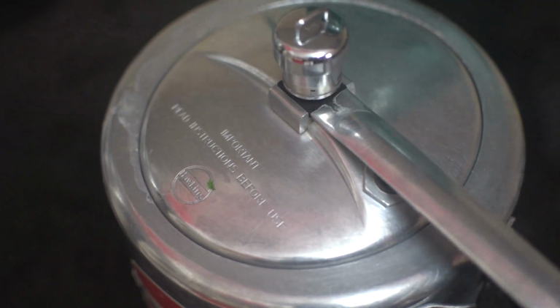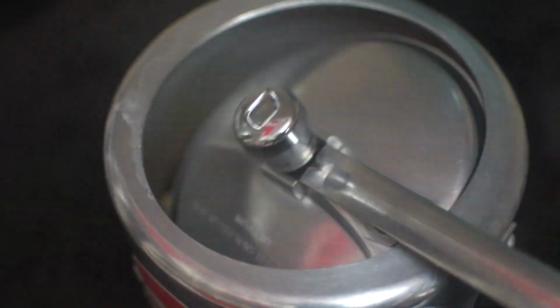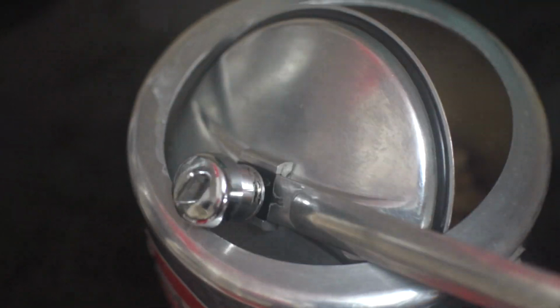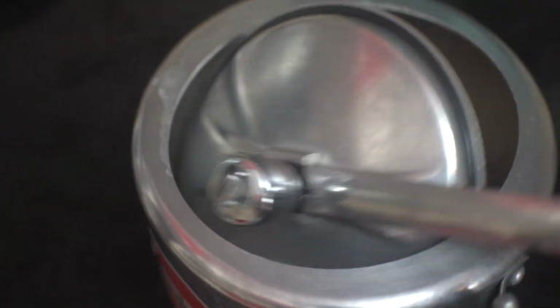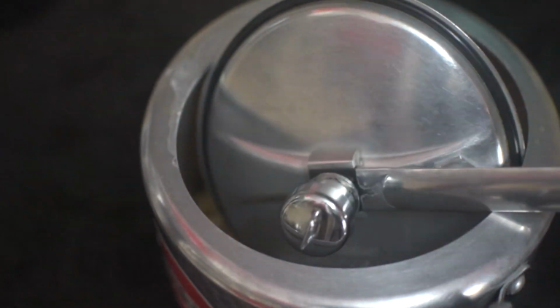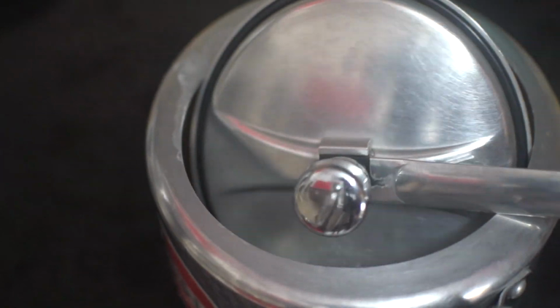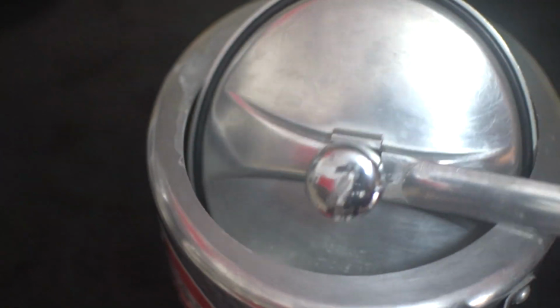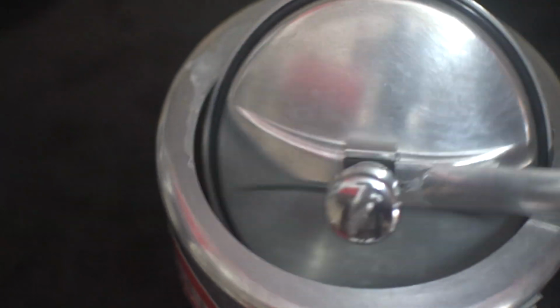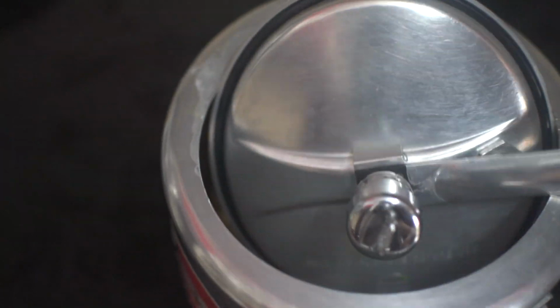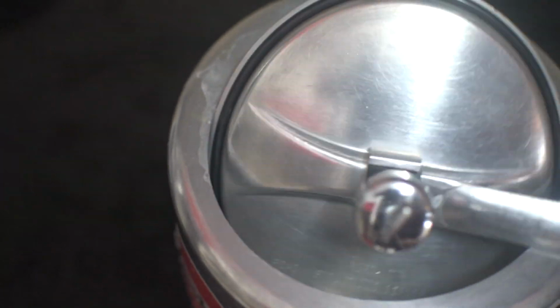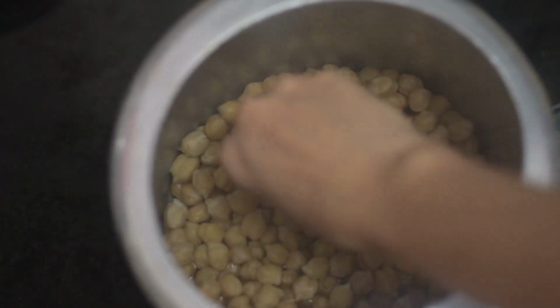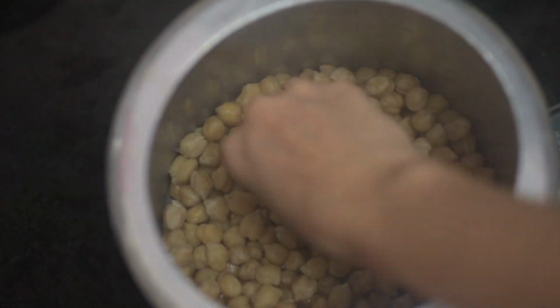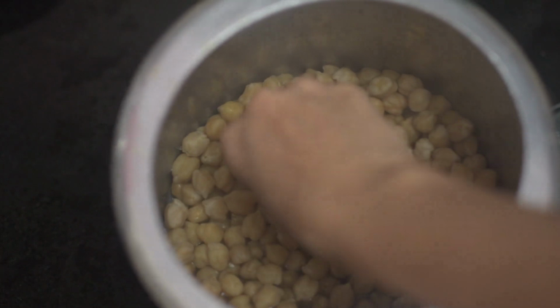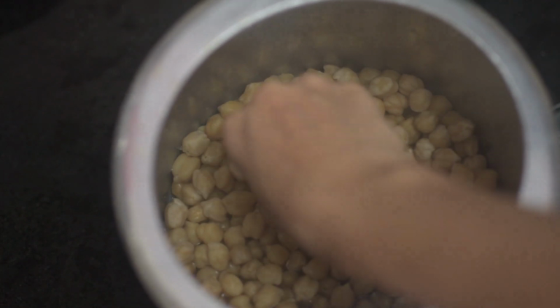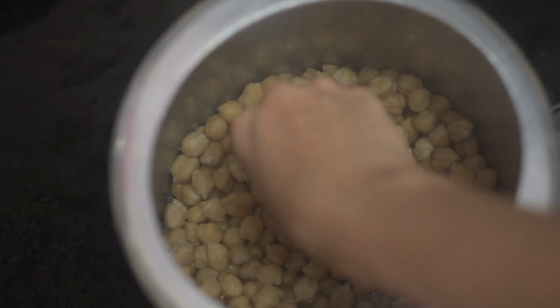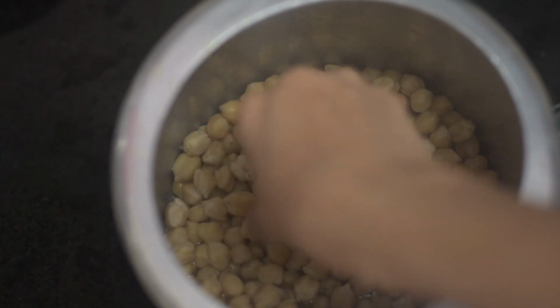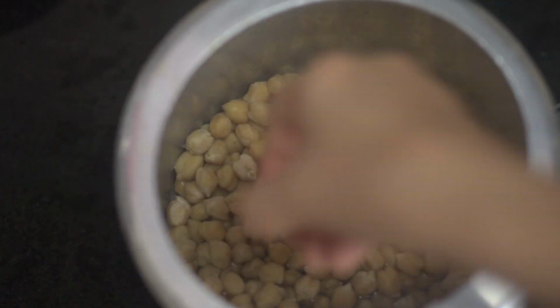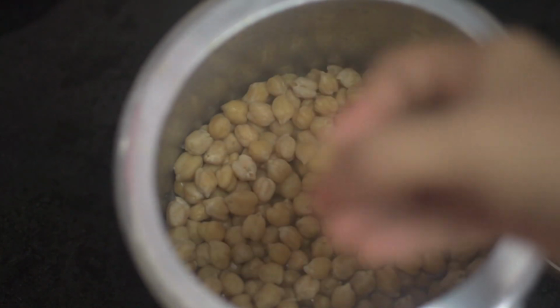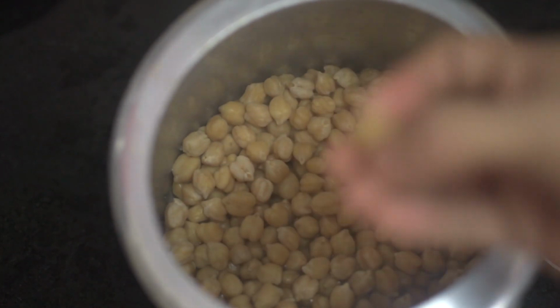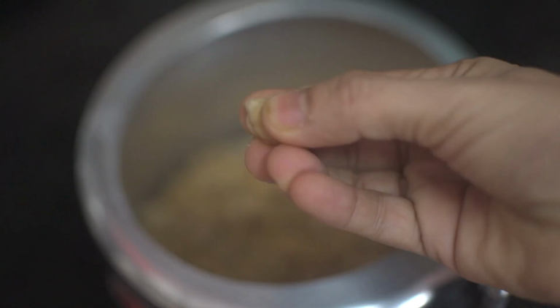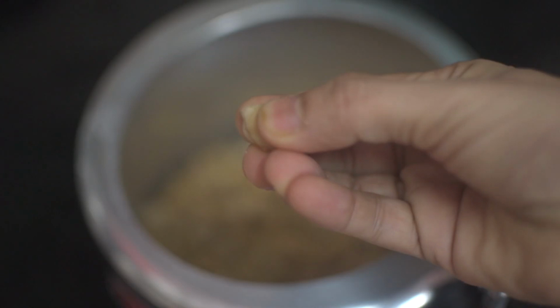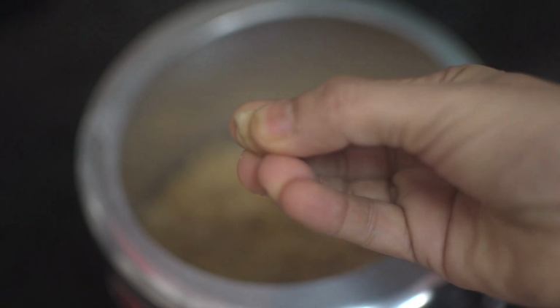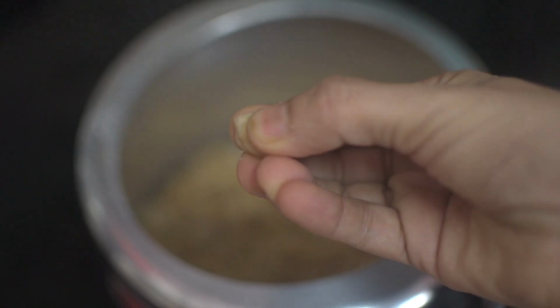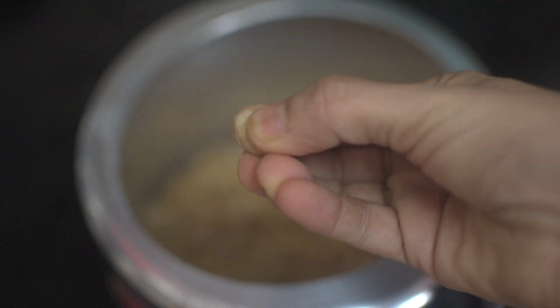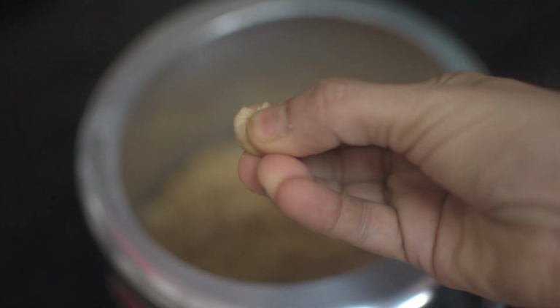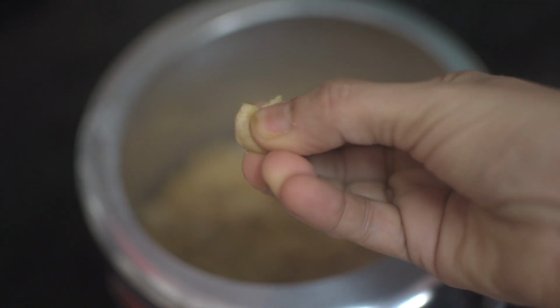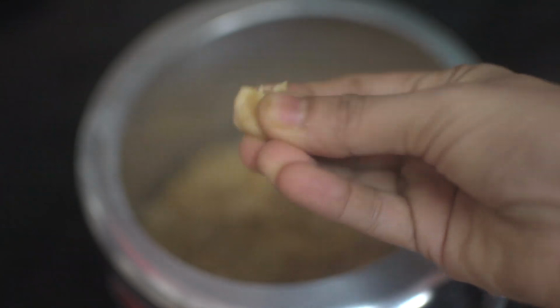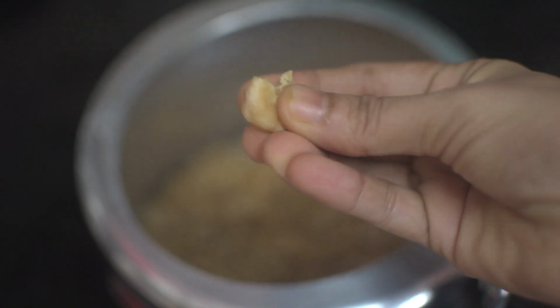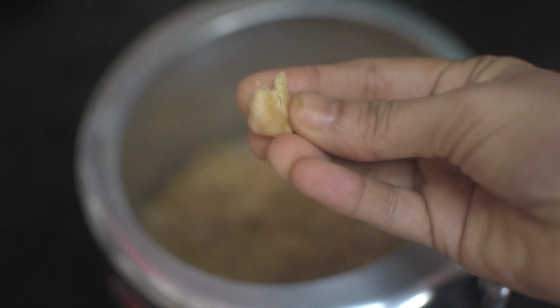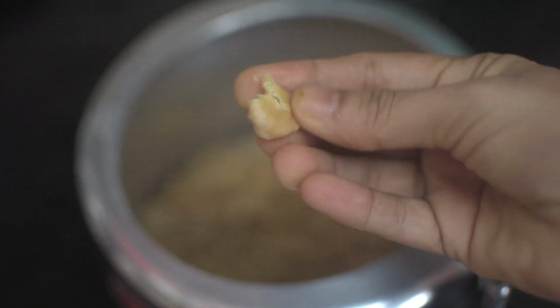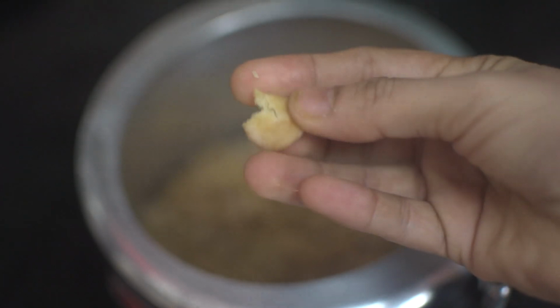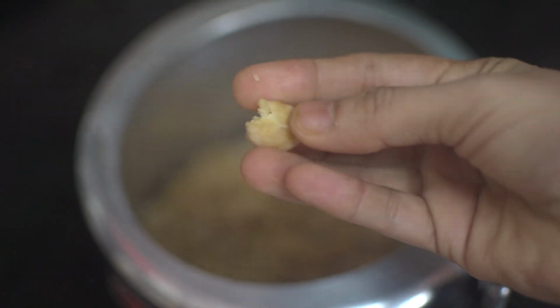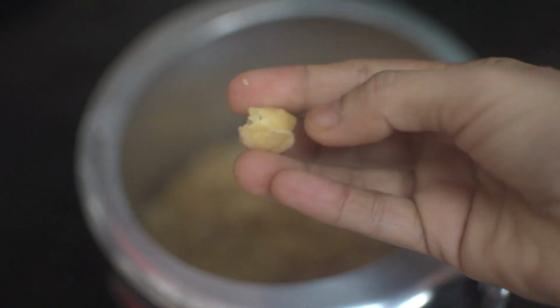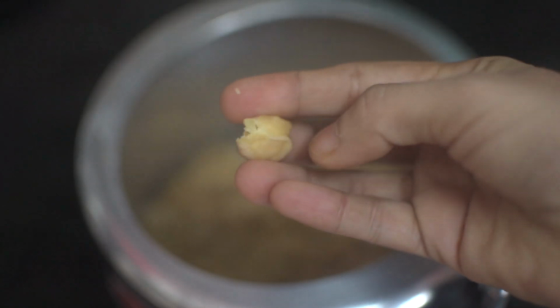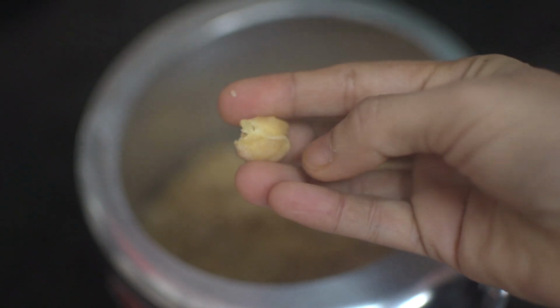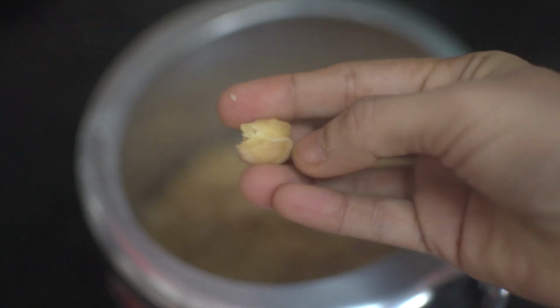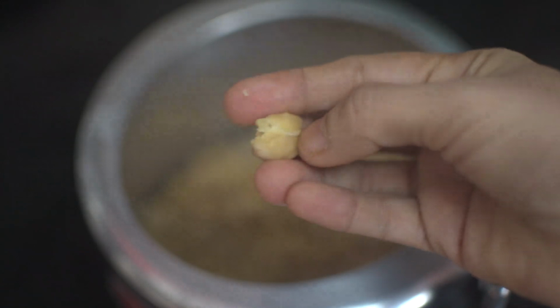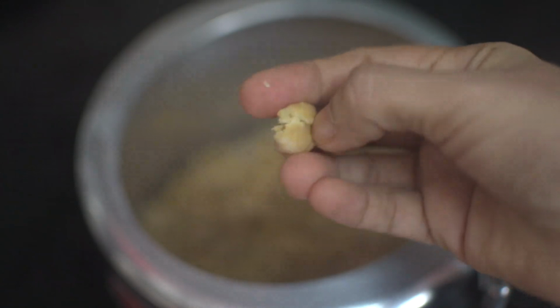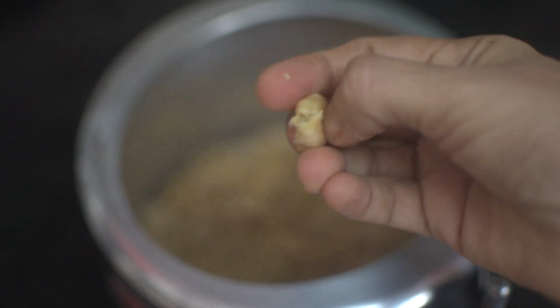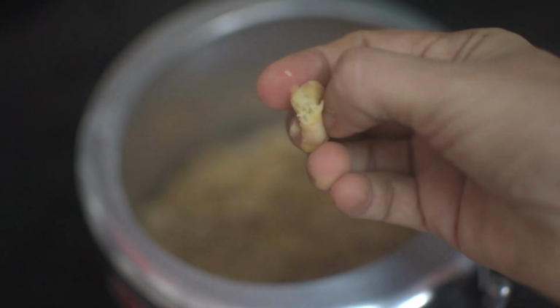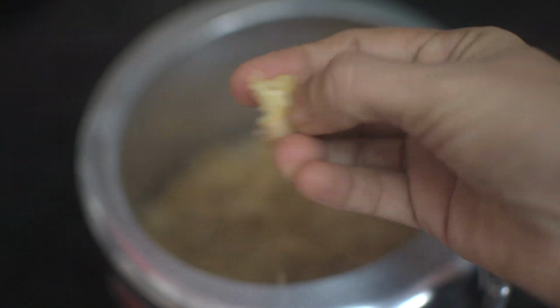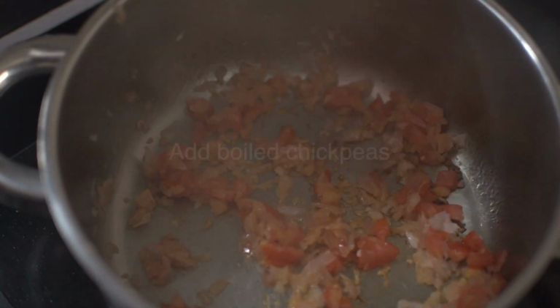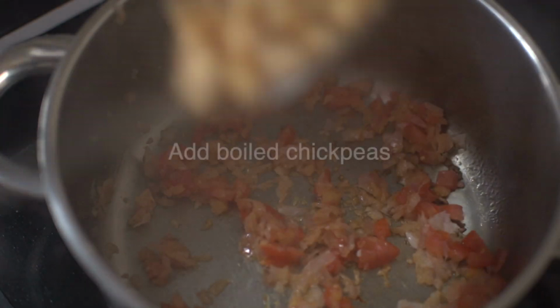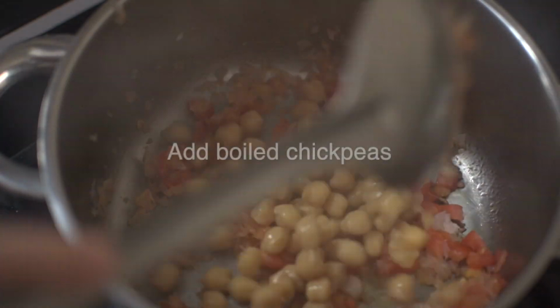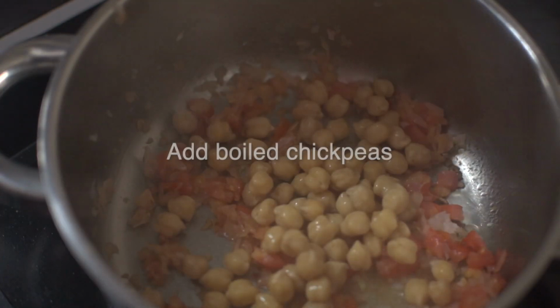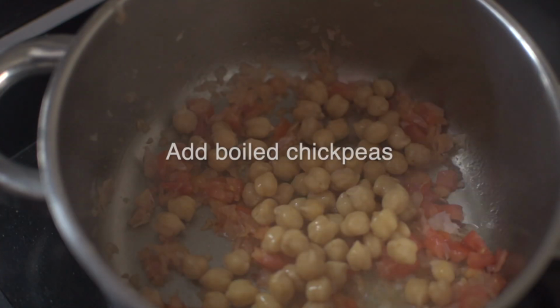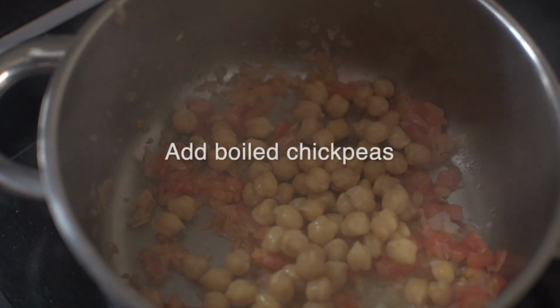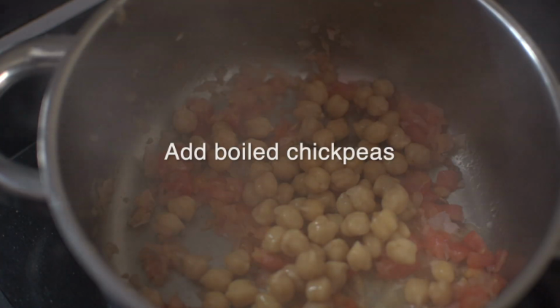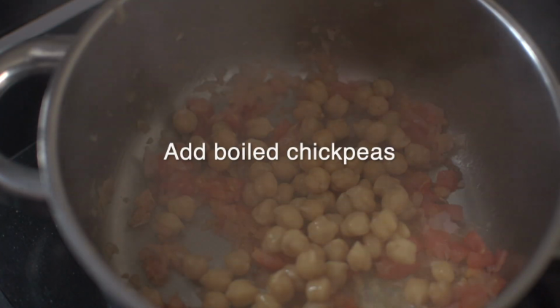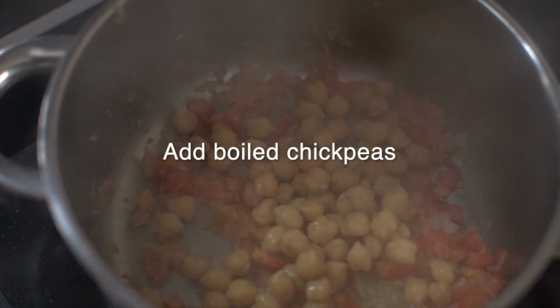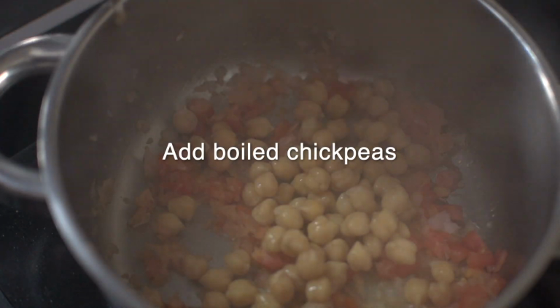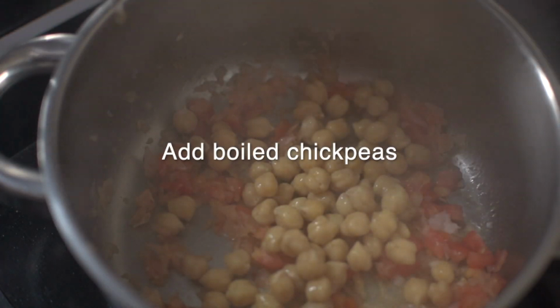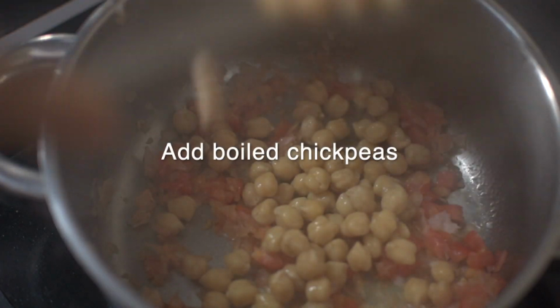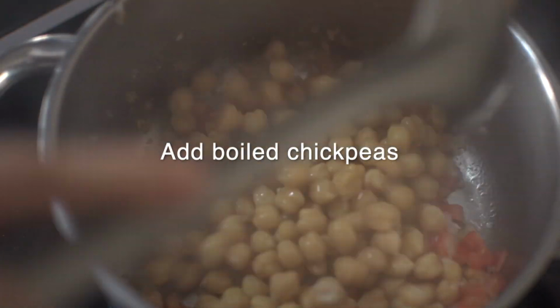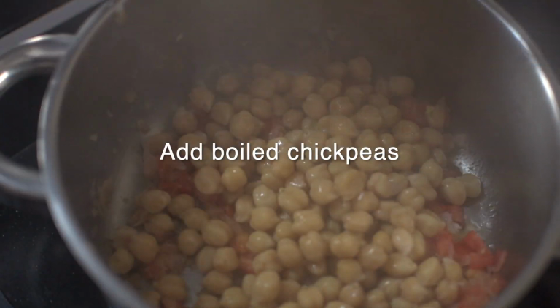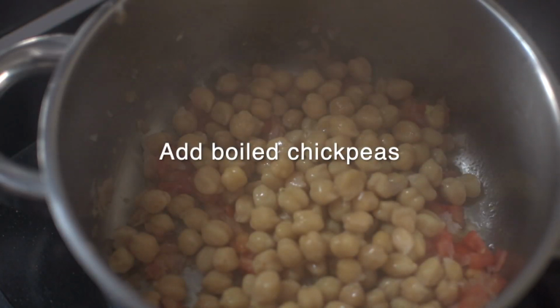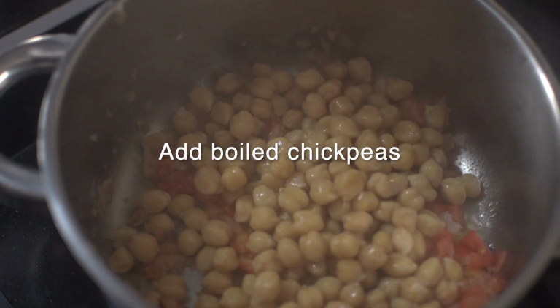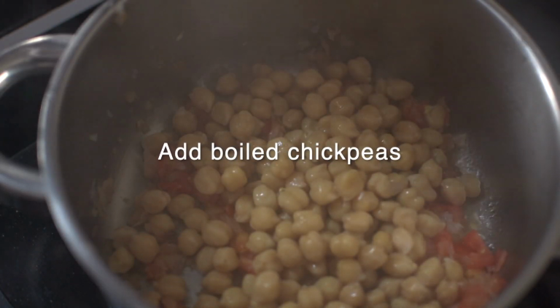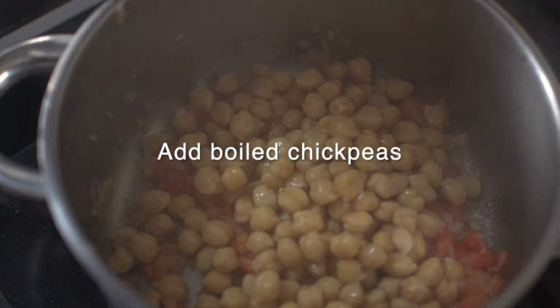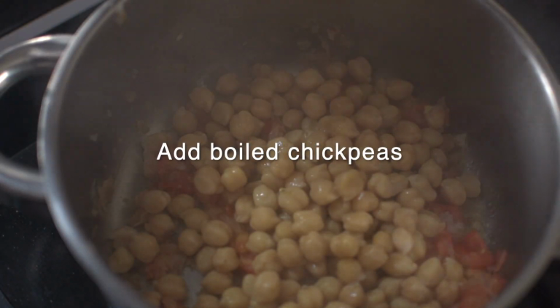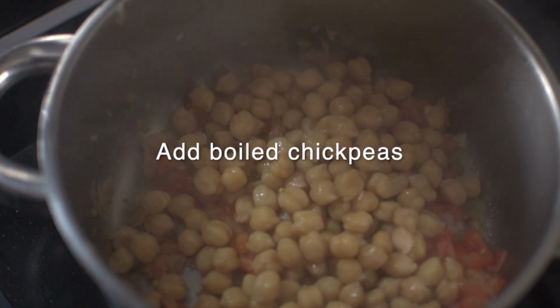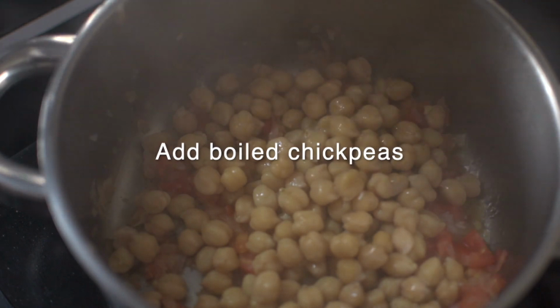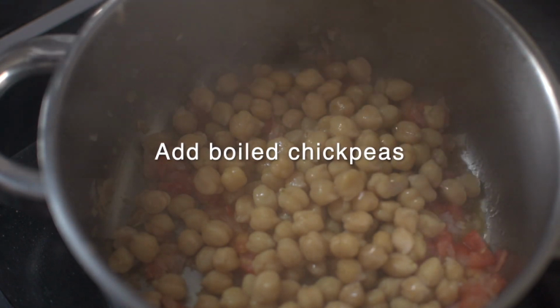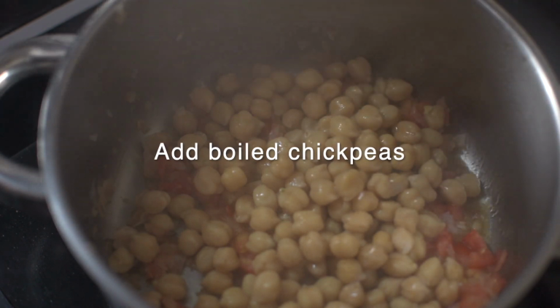Let's see if our chickpeas are cooked. Yes, they're soft and ready to go. Let's add them into our sautéed onions.